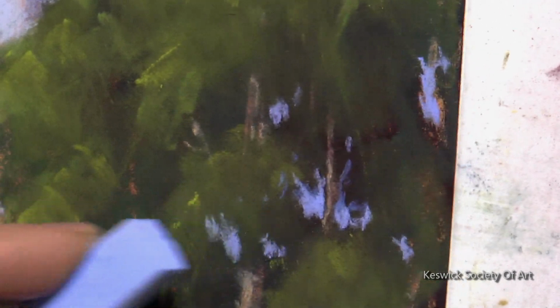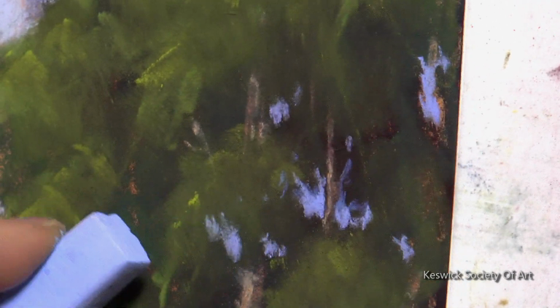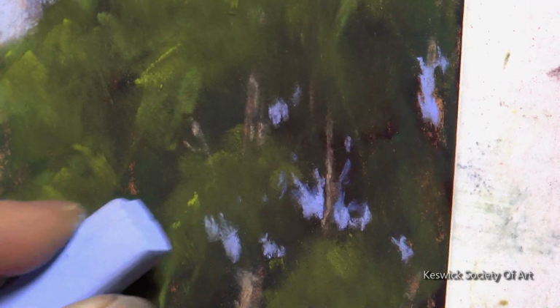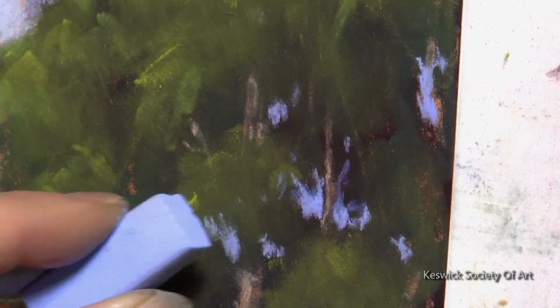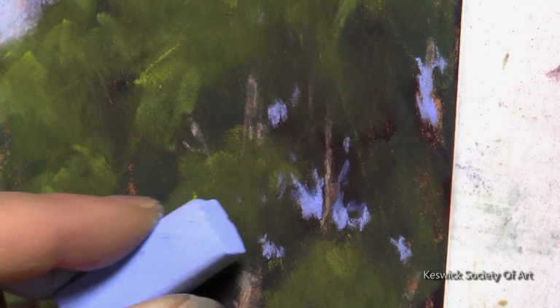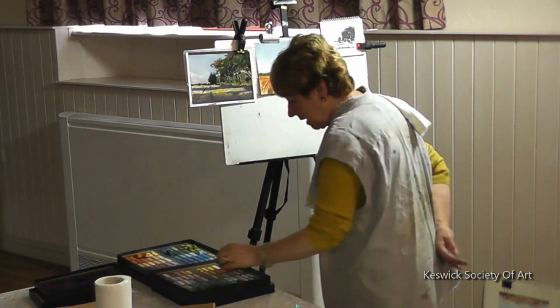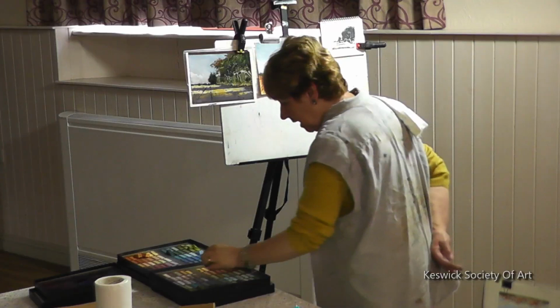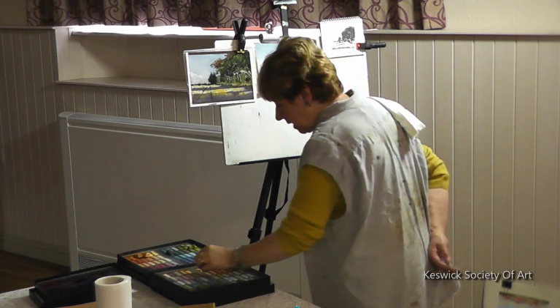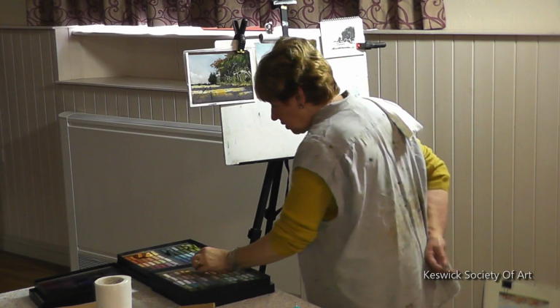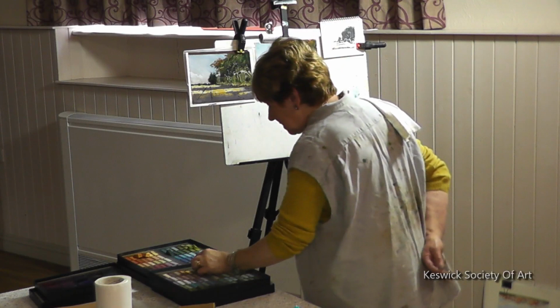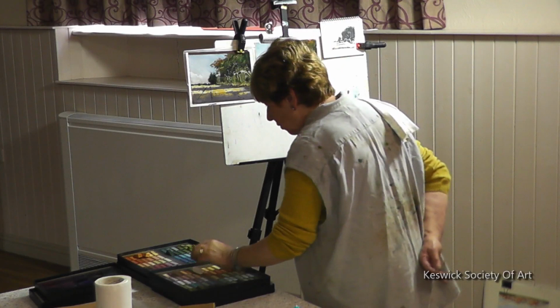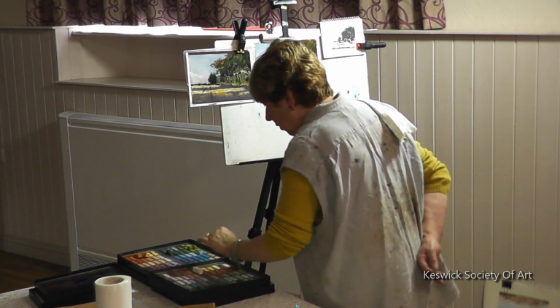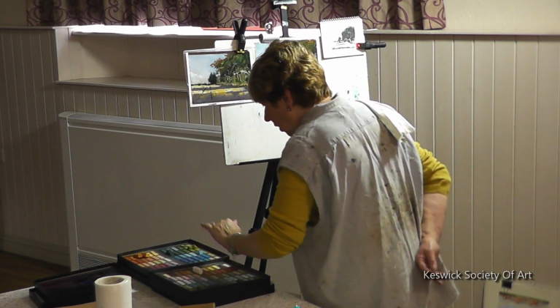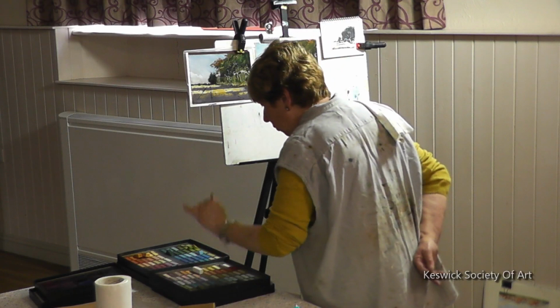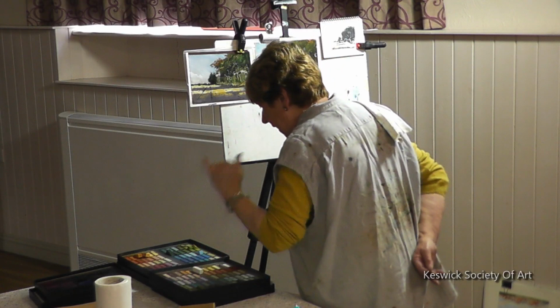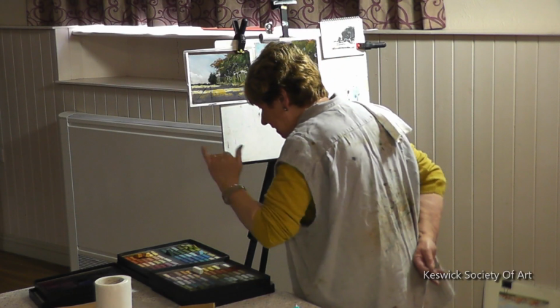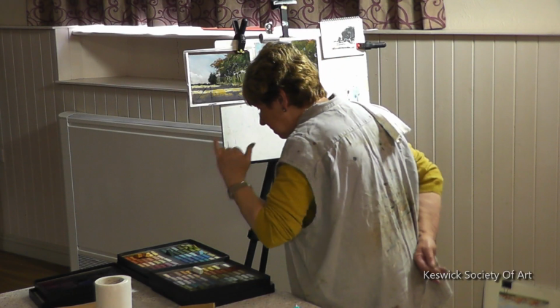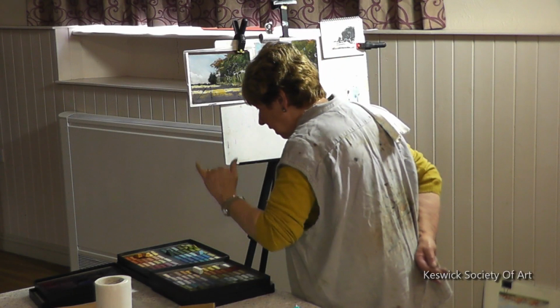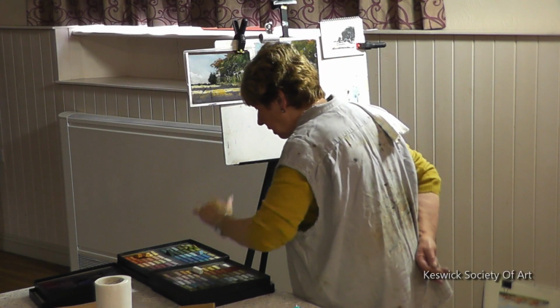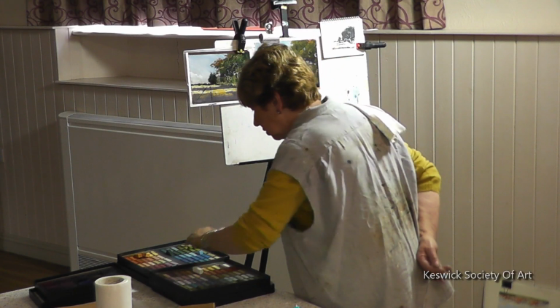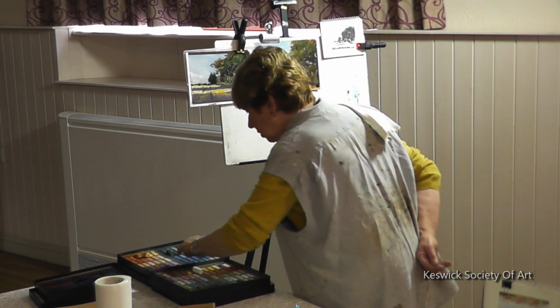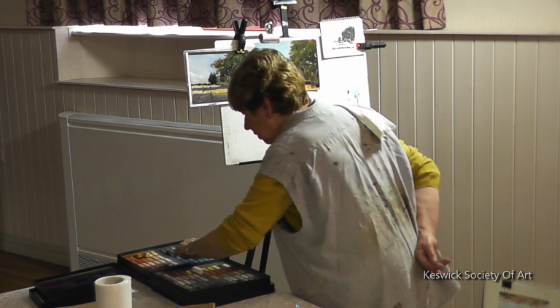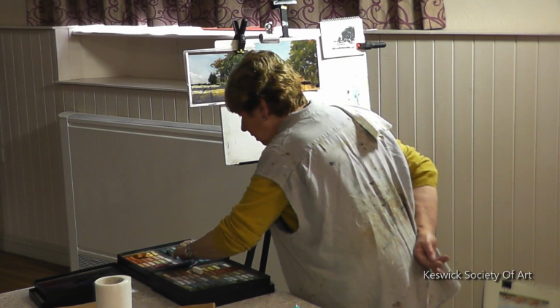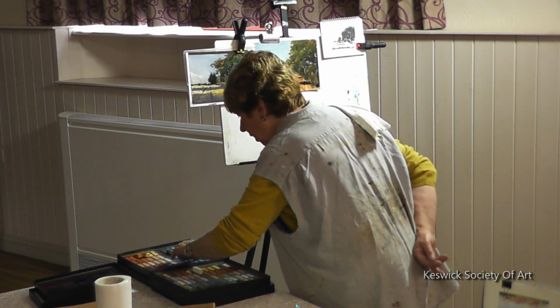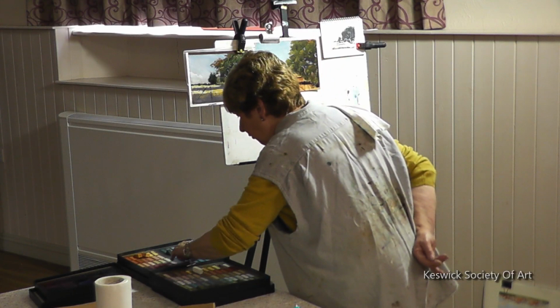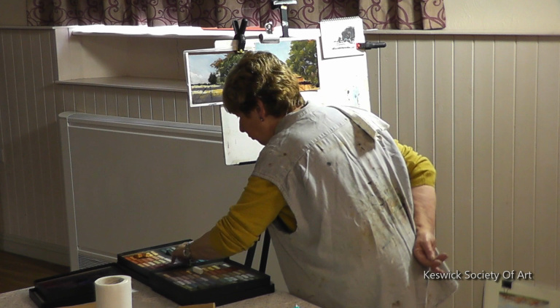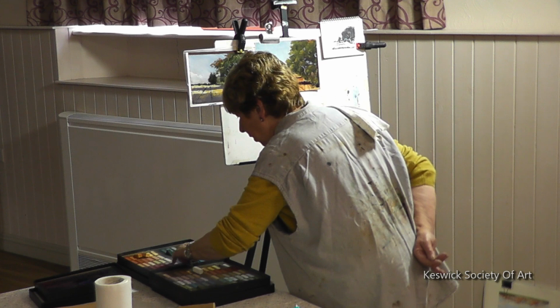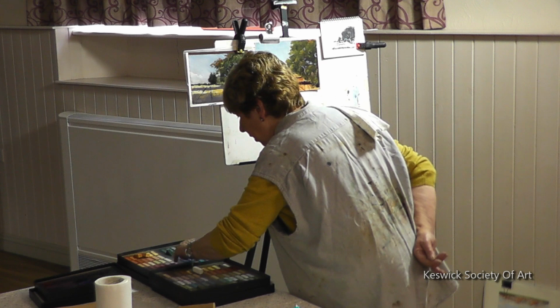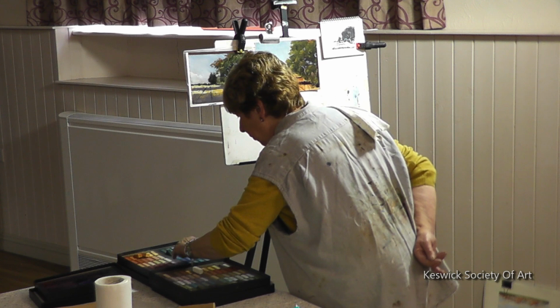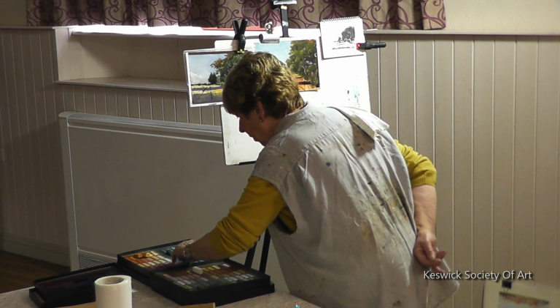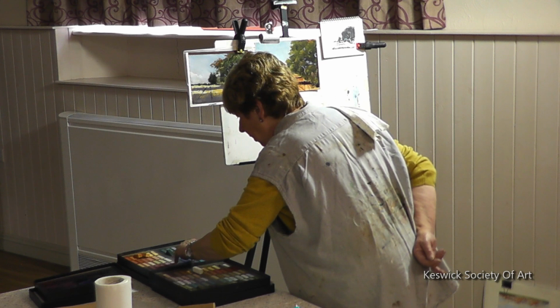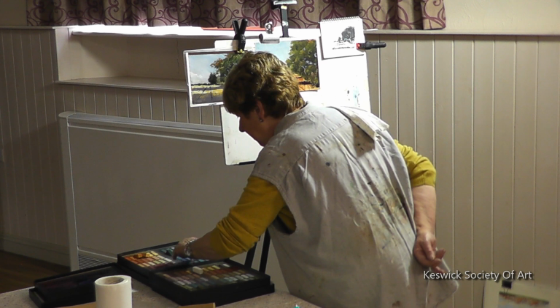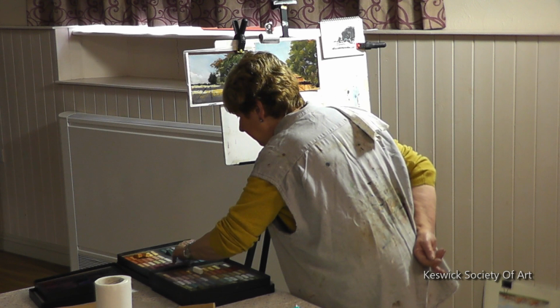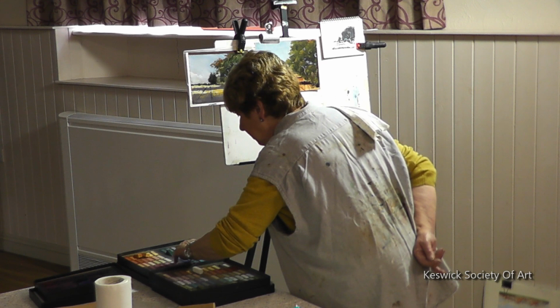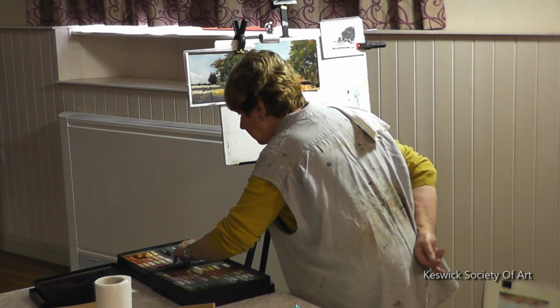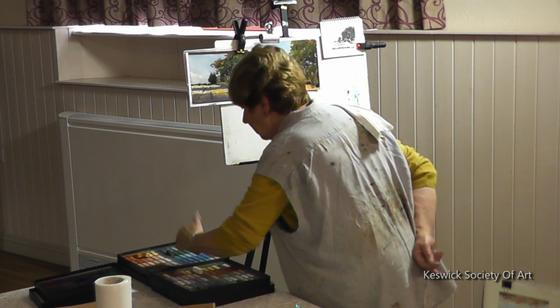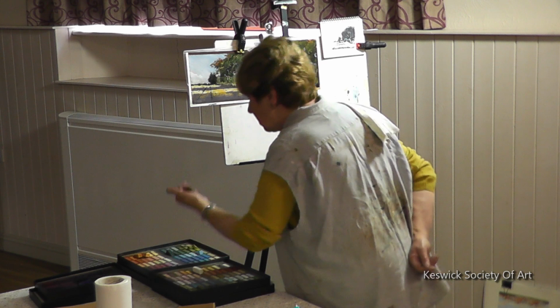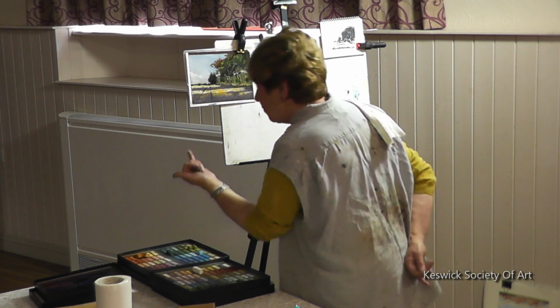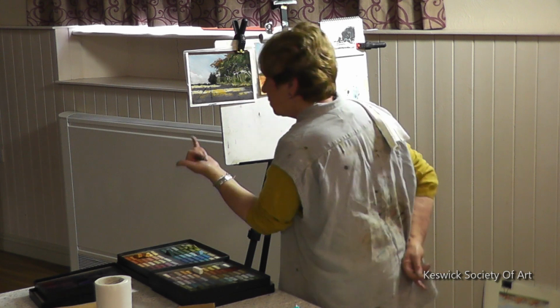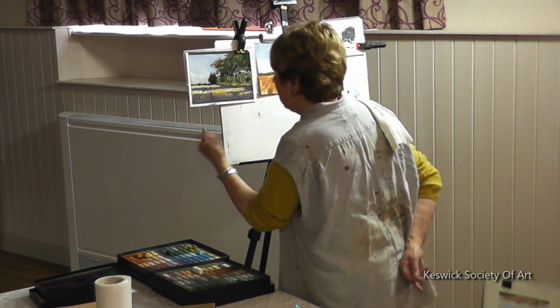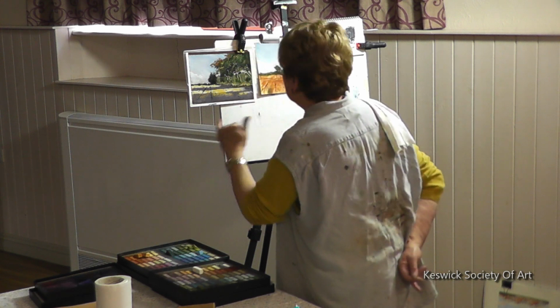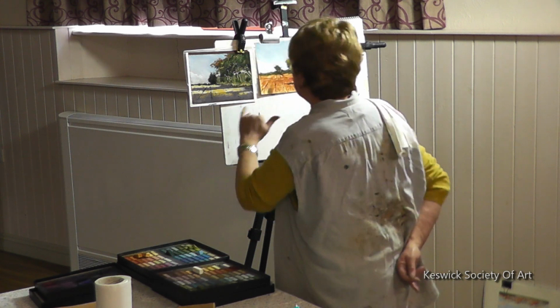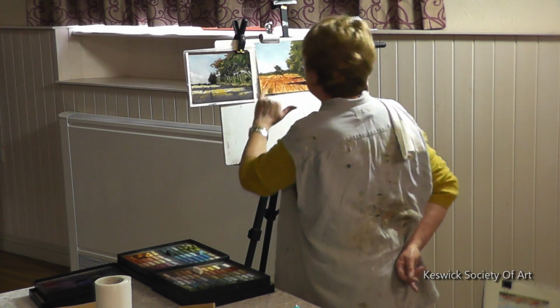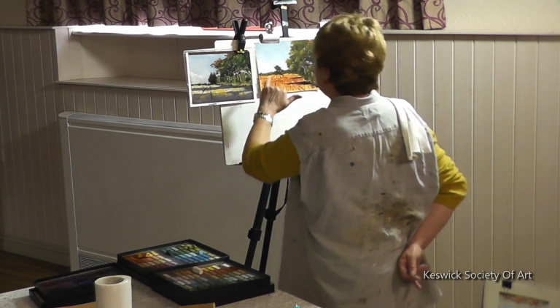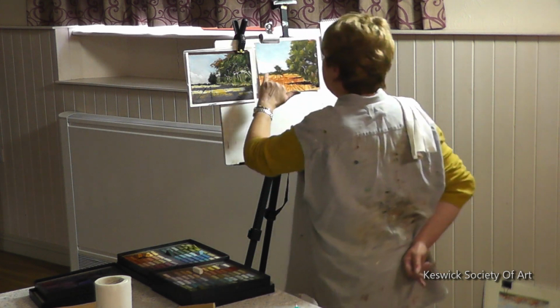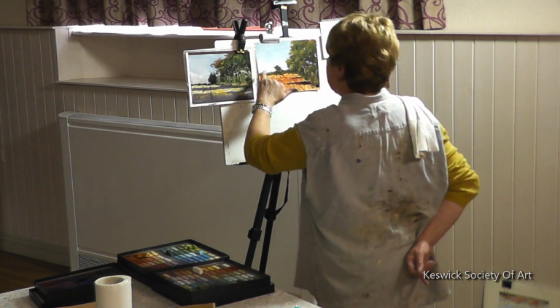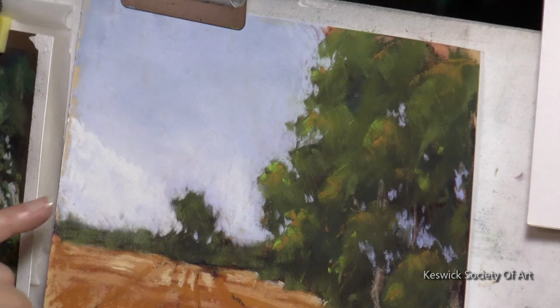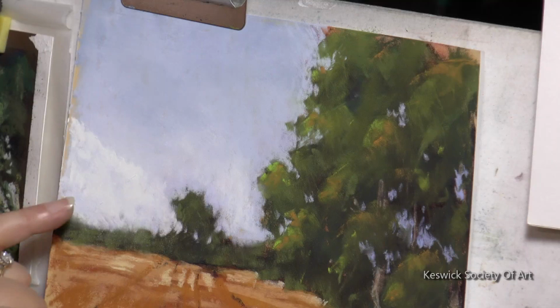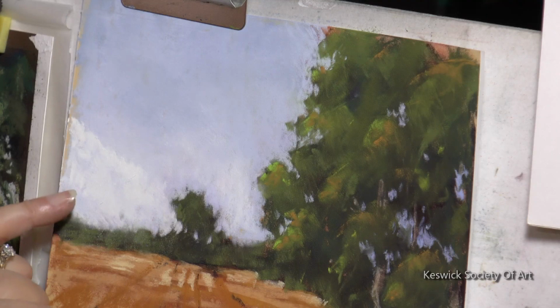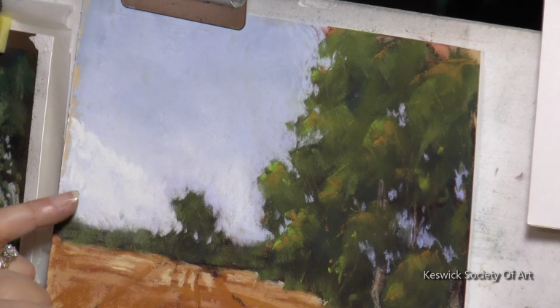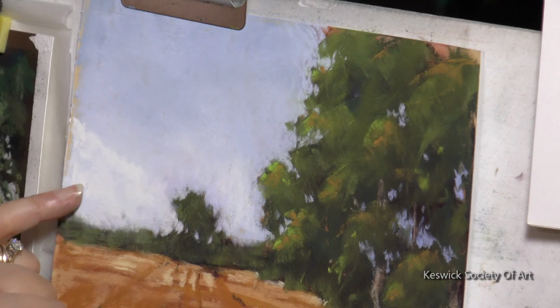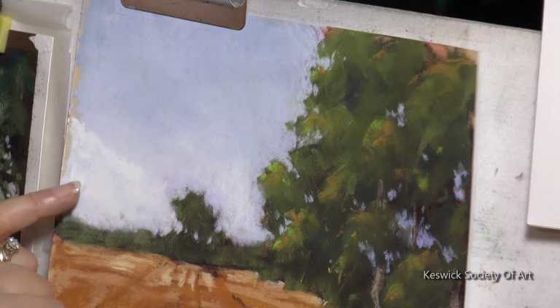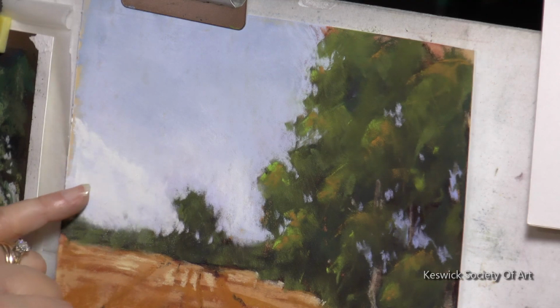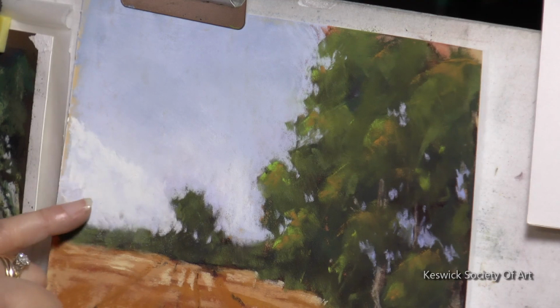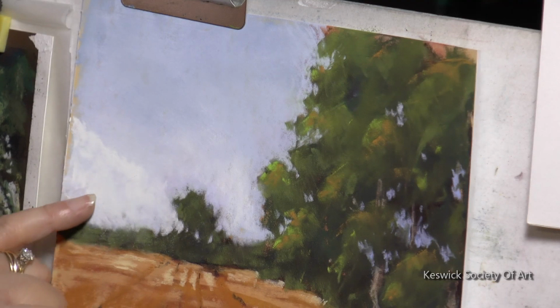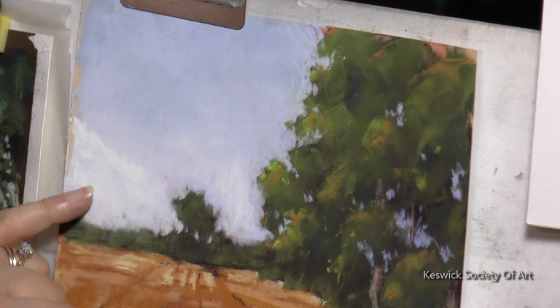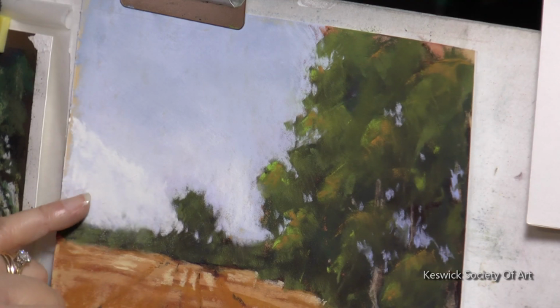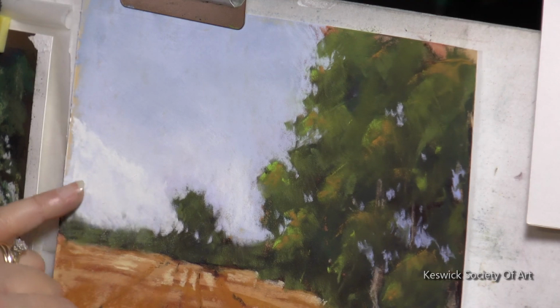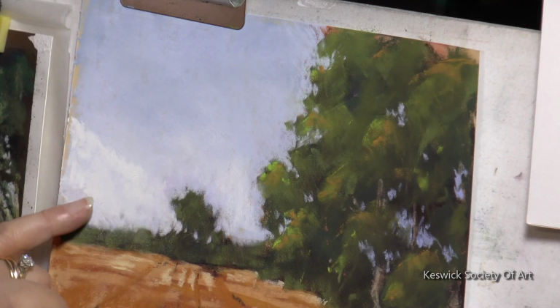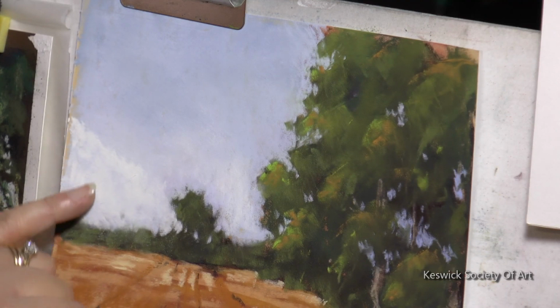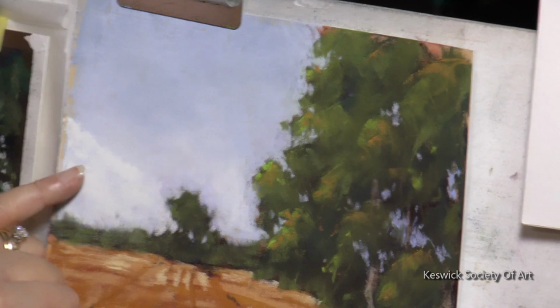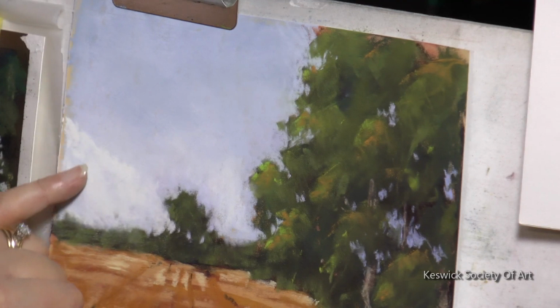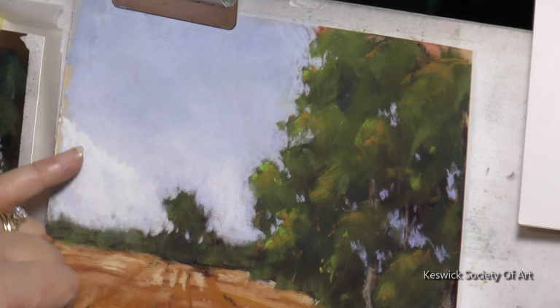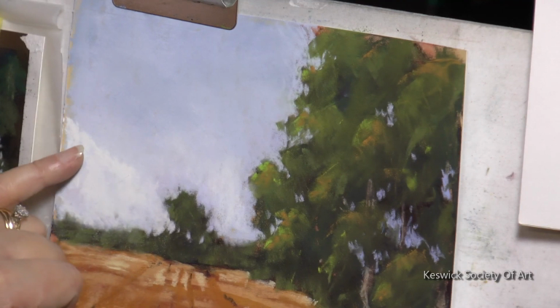And then just a wee touch of purple. I'm just going to put it on with my fingers — I'm not even going to use the pastel.